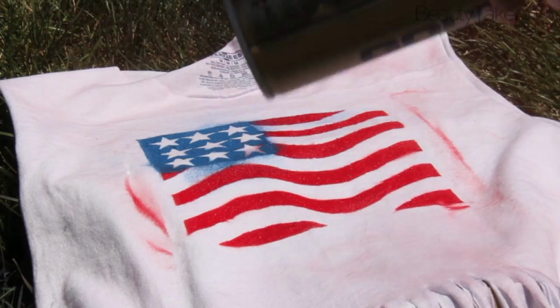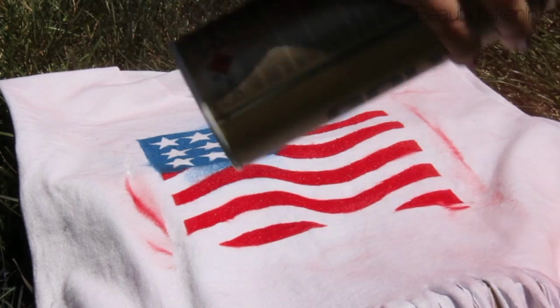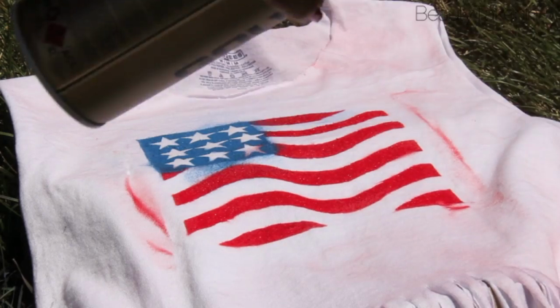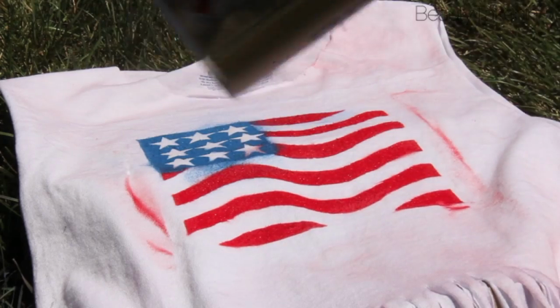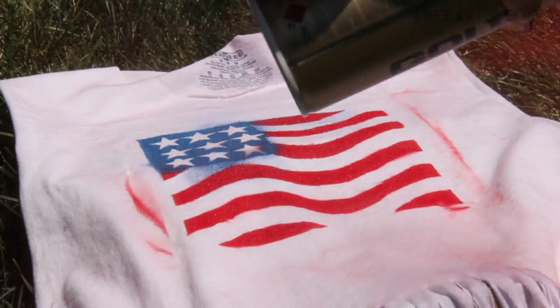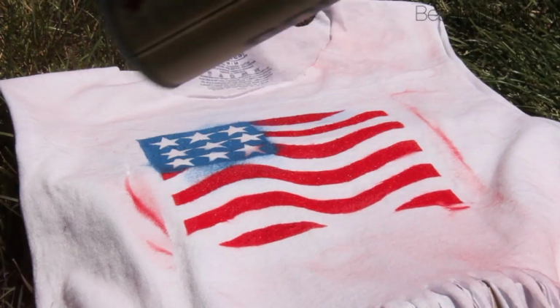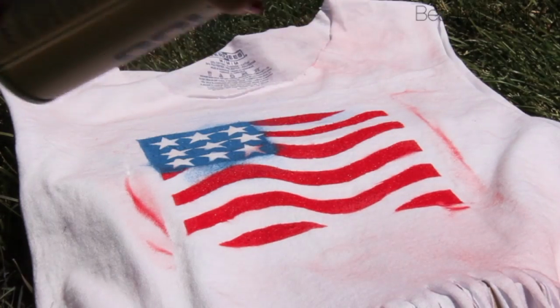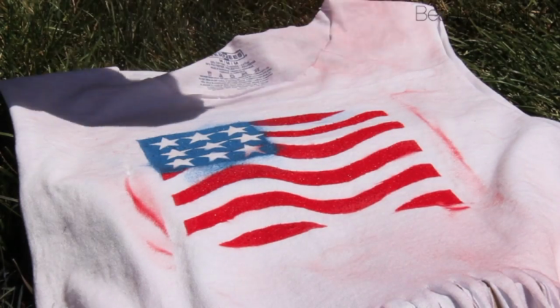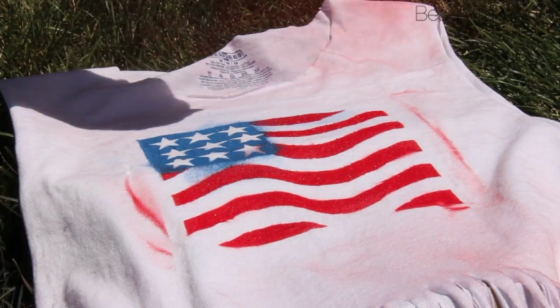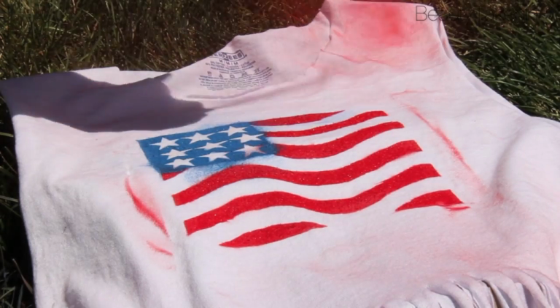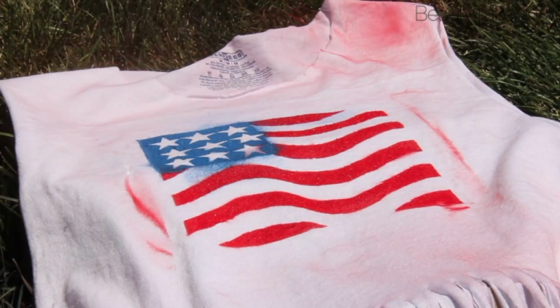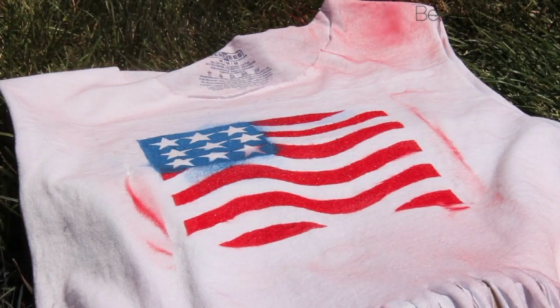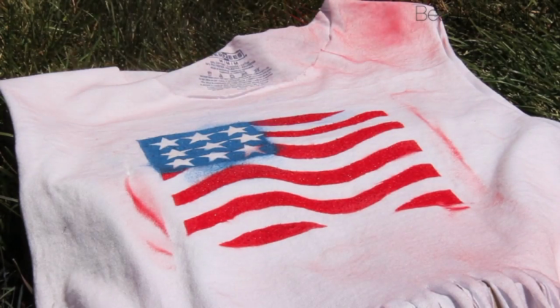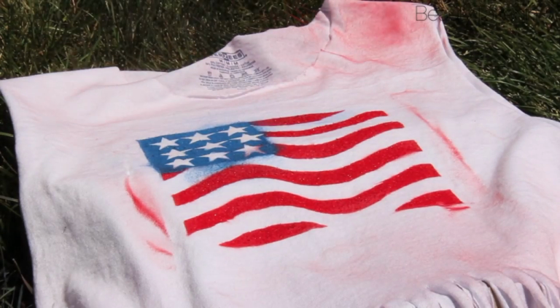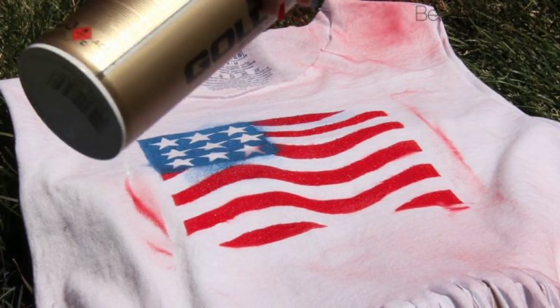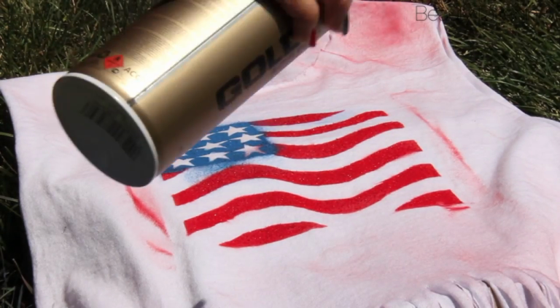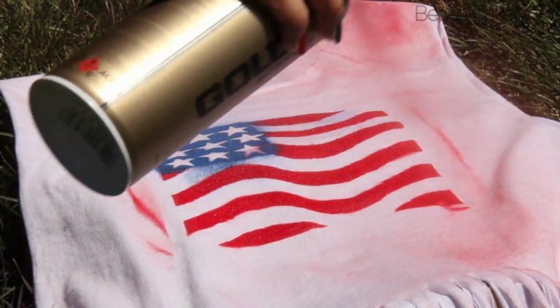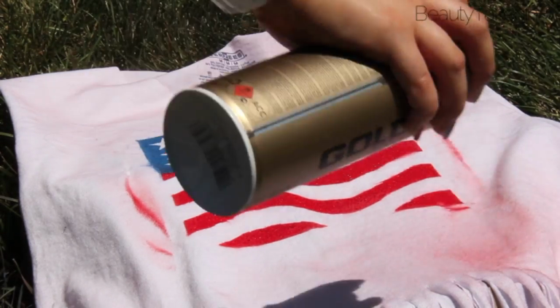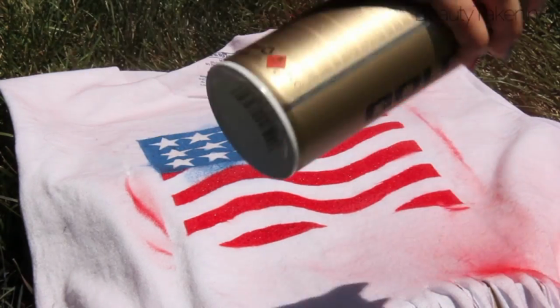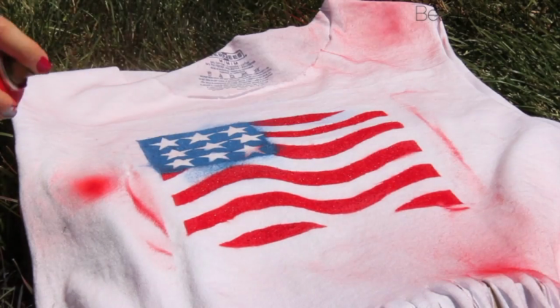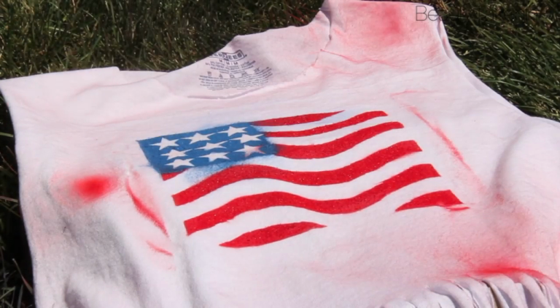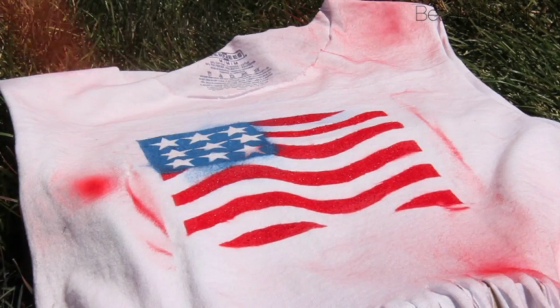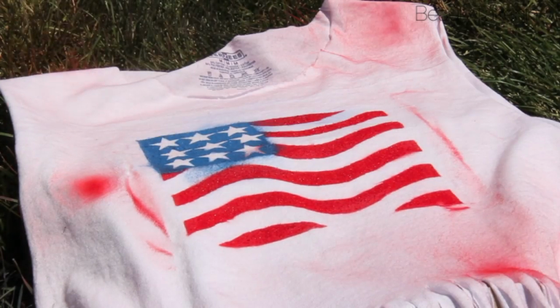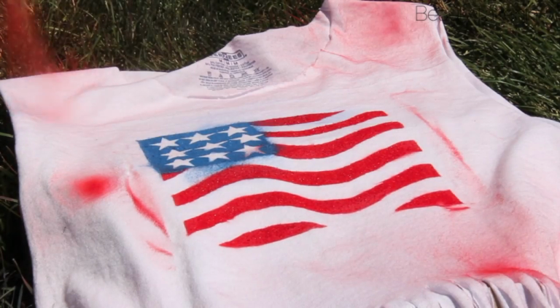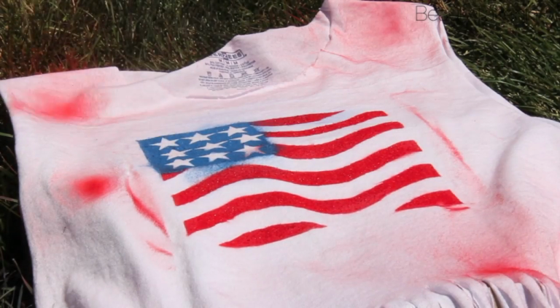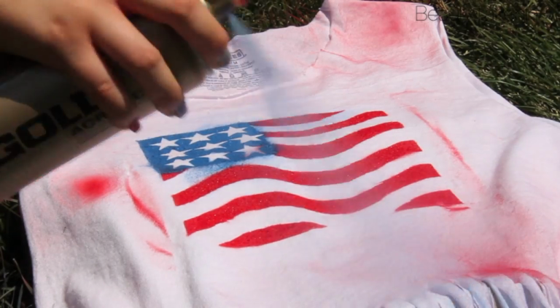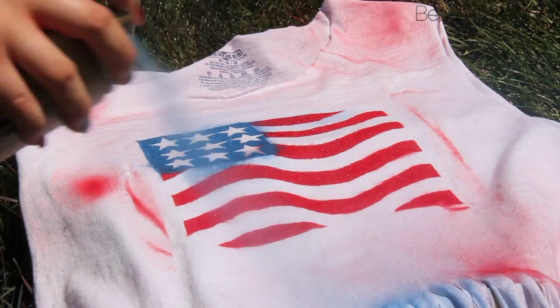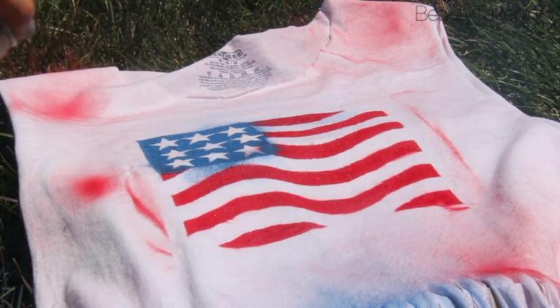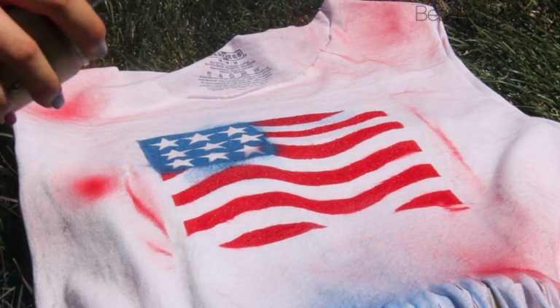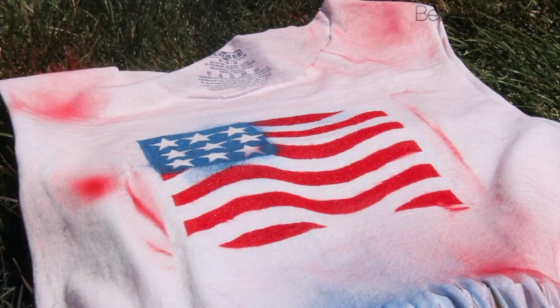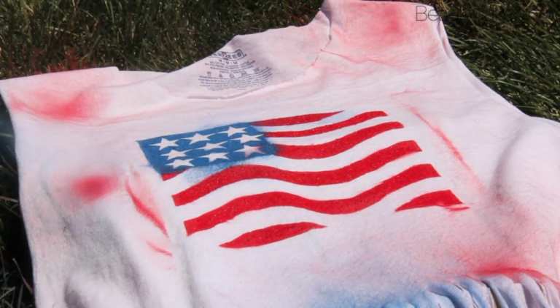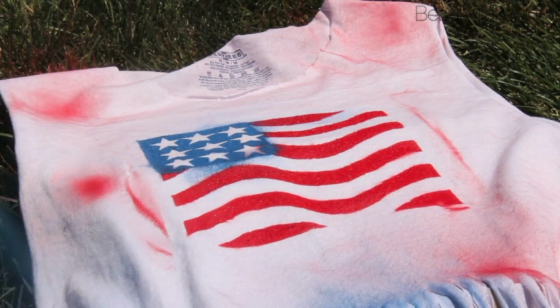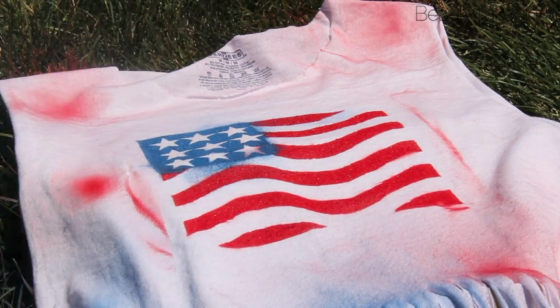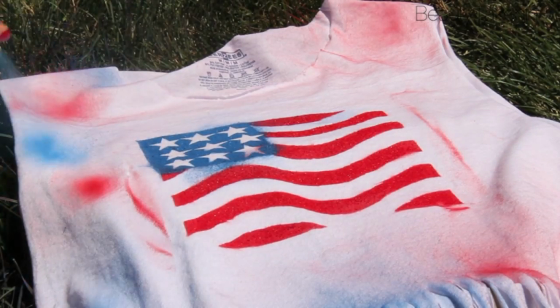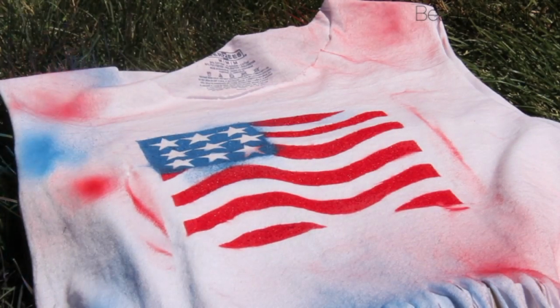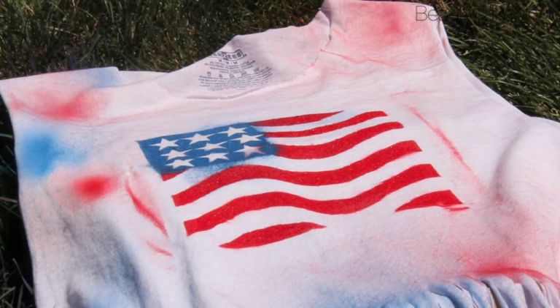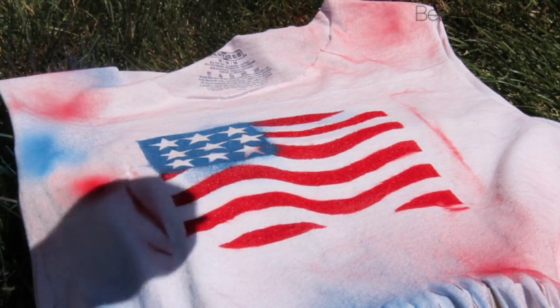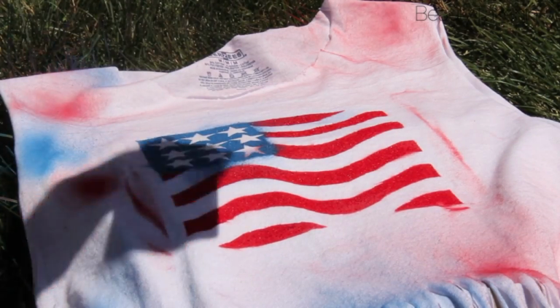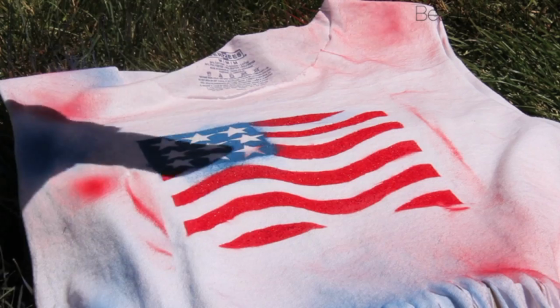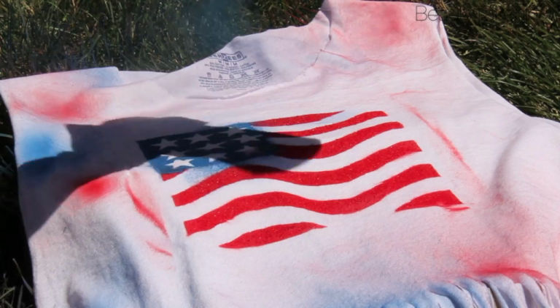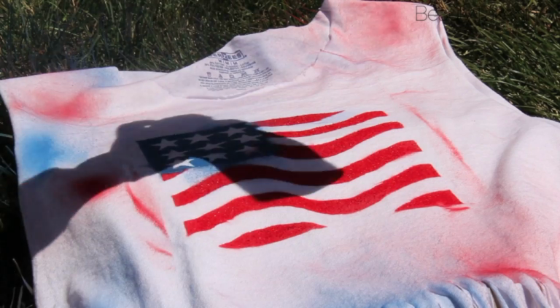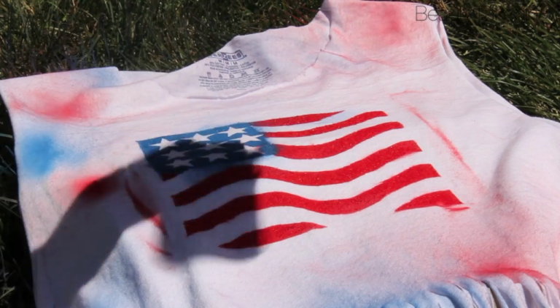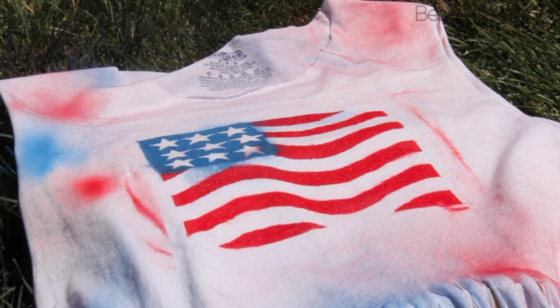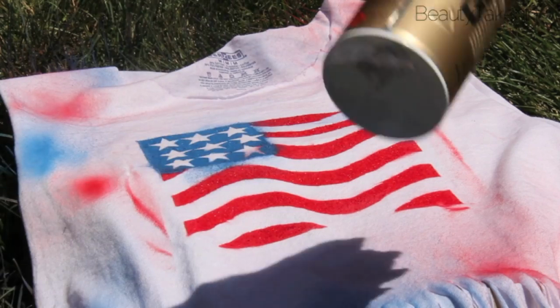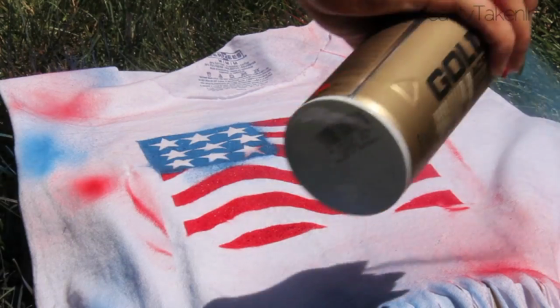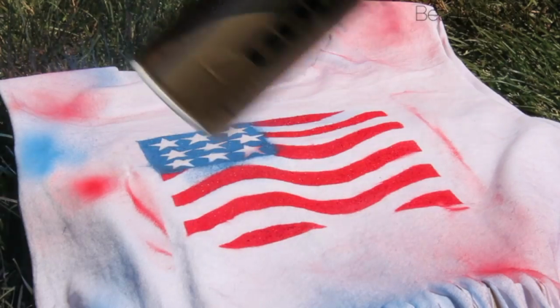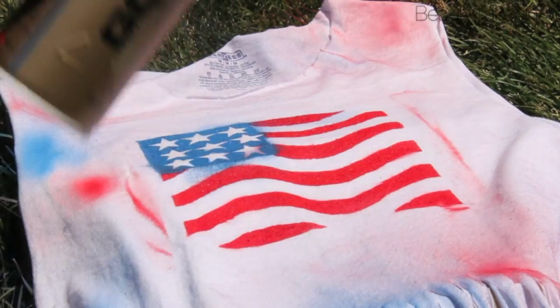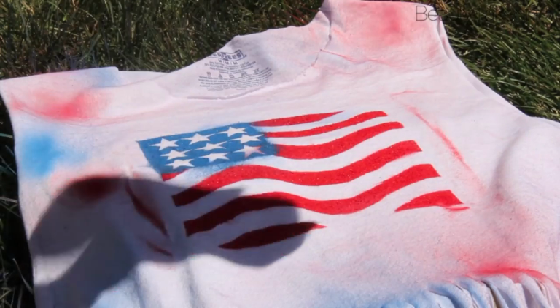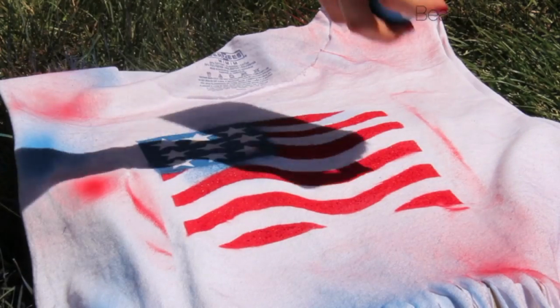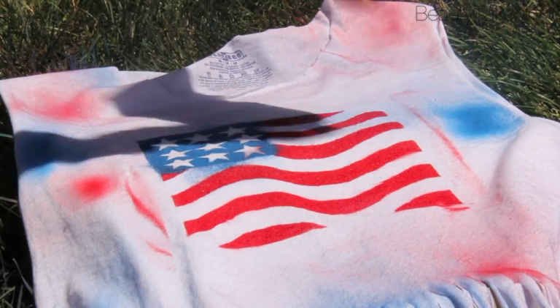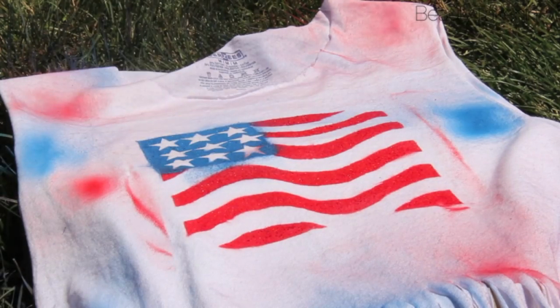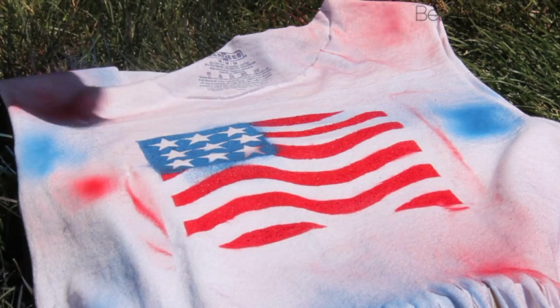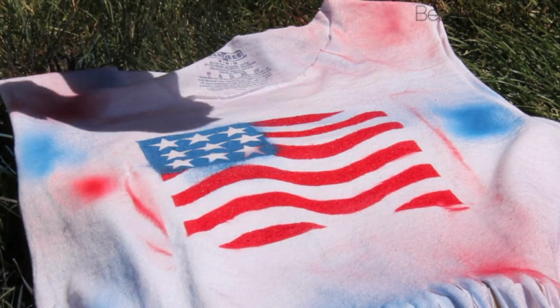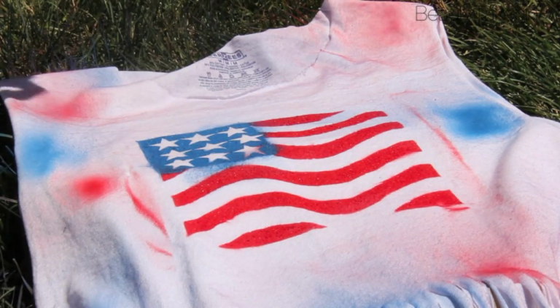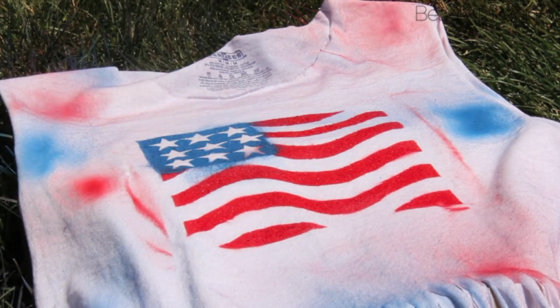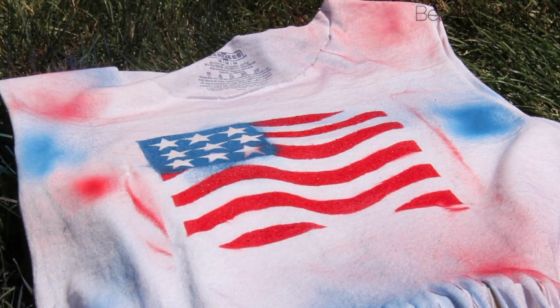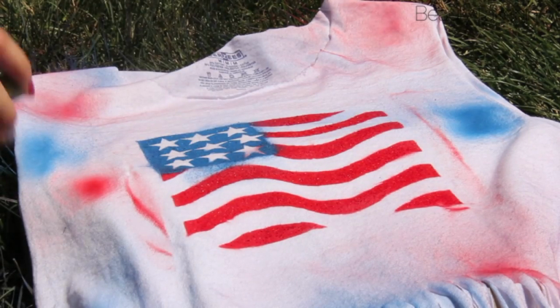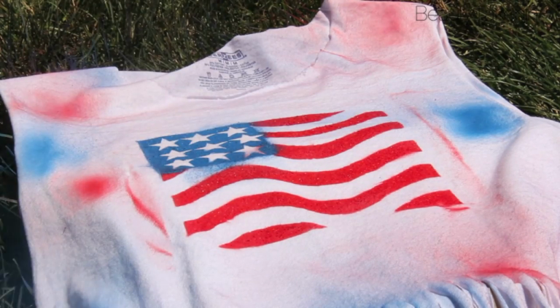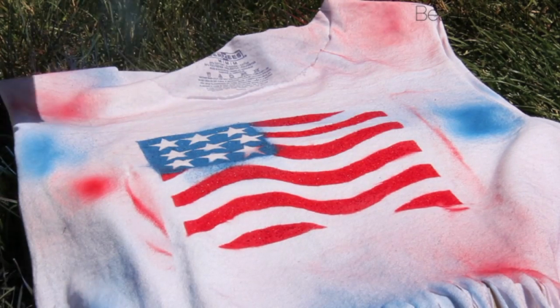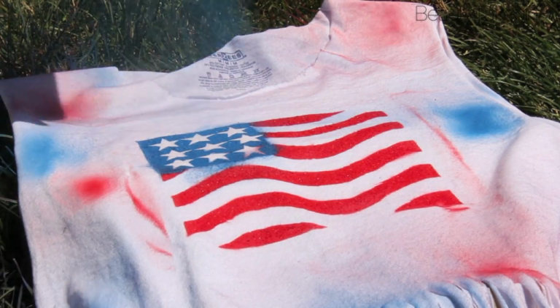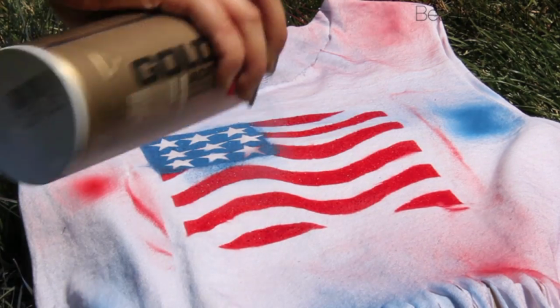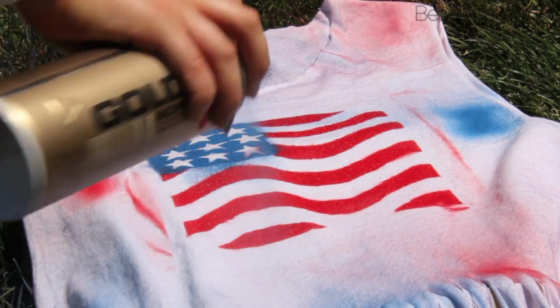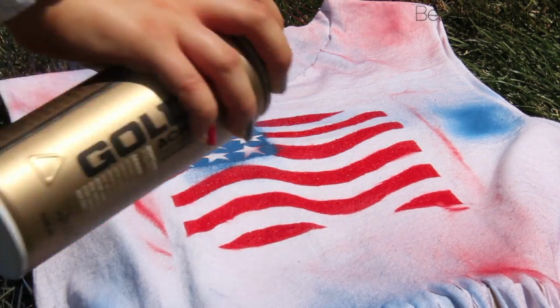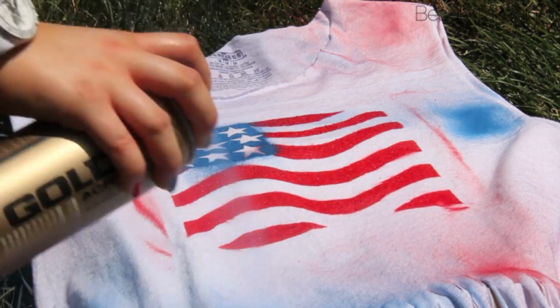To jazz up this t-shirt, I misted some red and blue spray paint. Then I added some blotches for fireworks. Oh yeah!